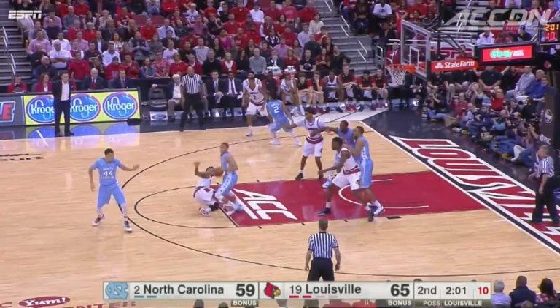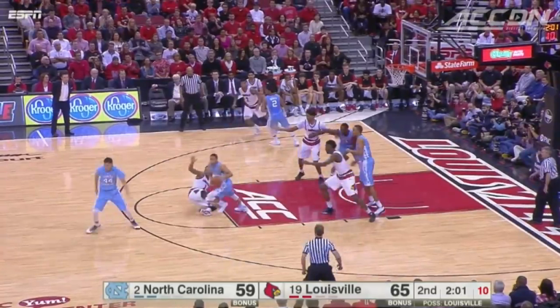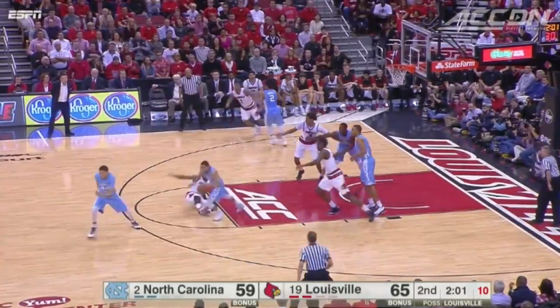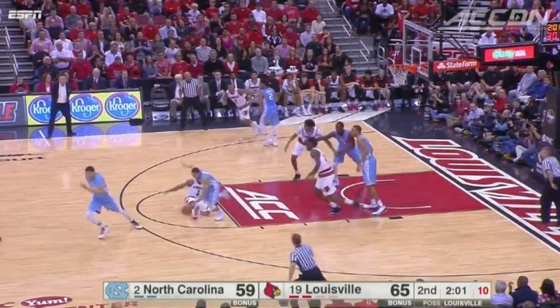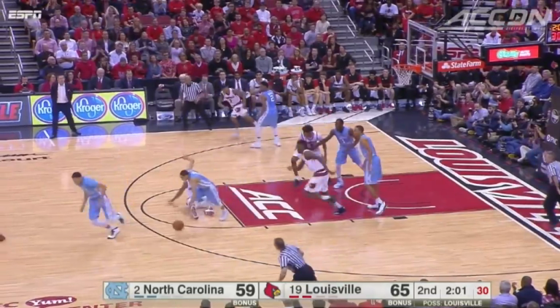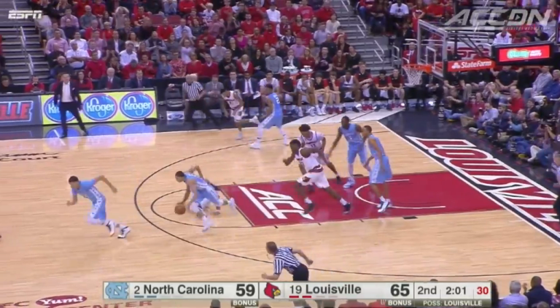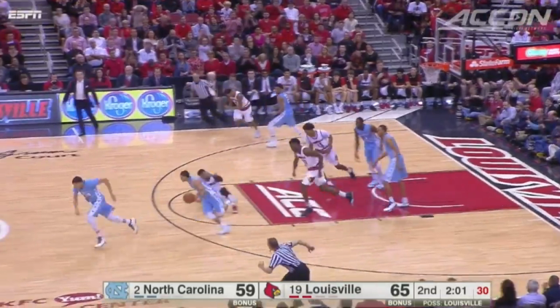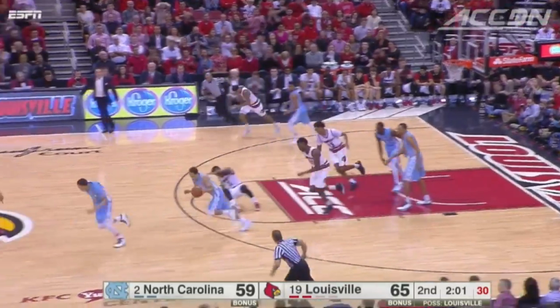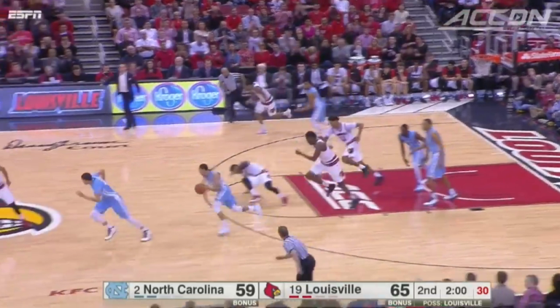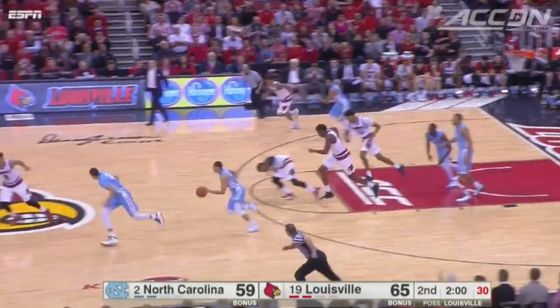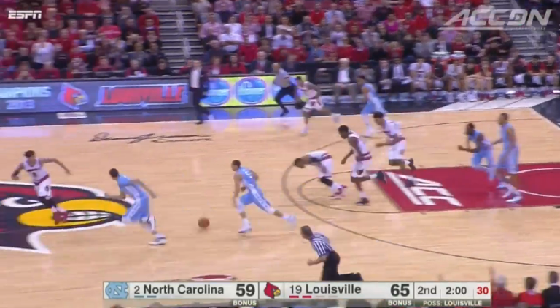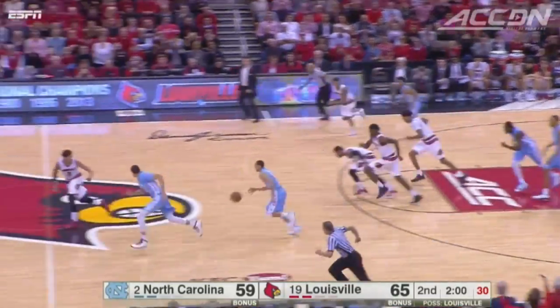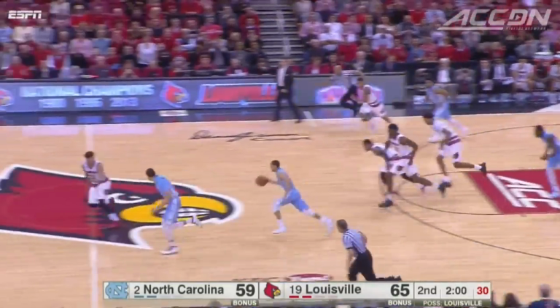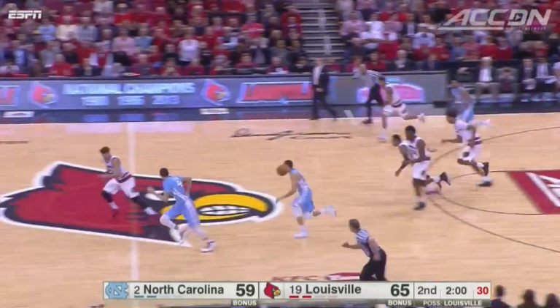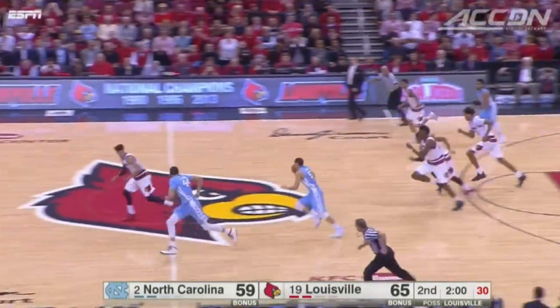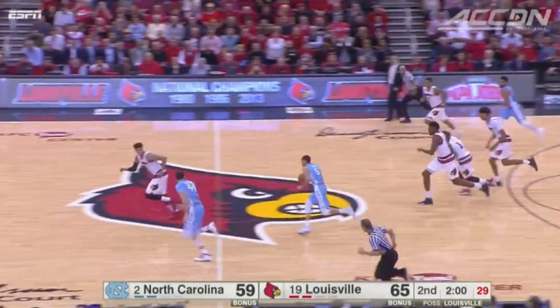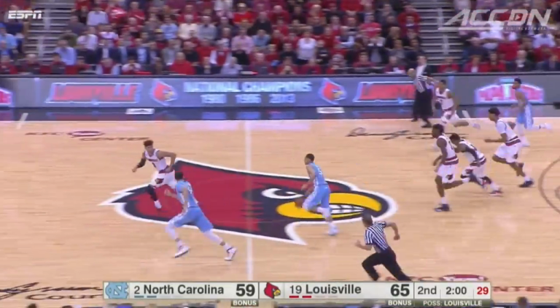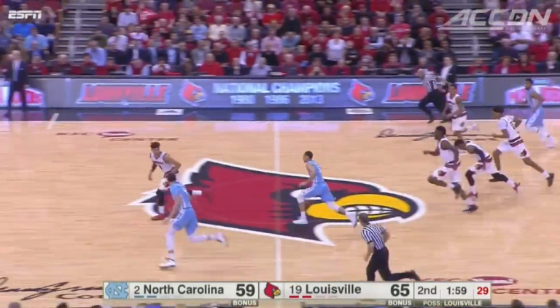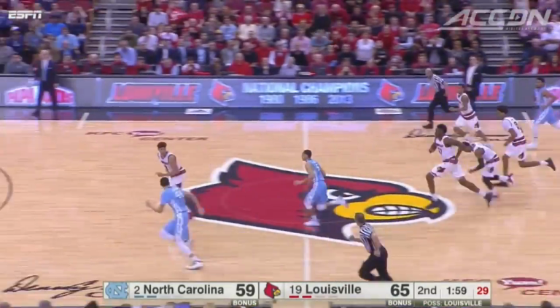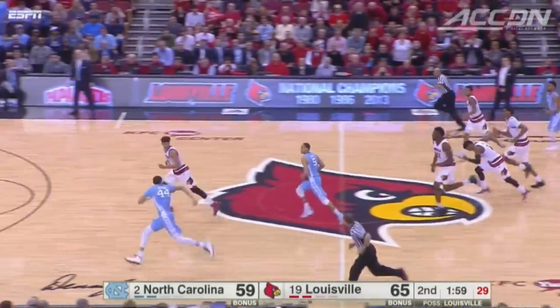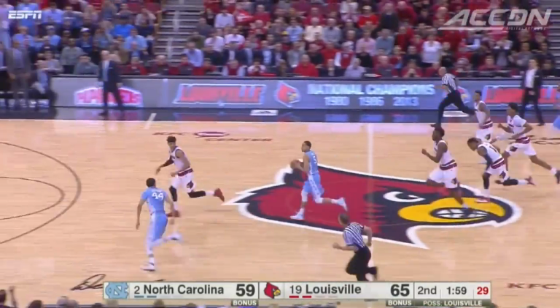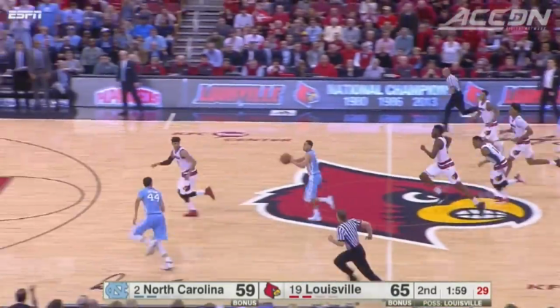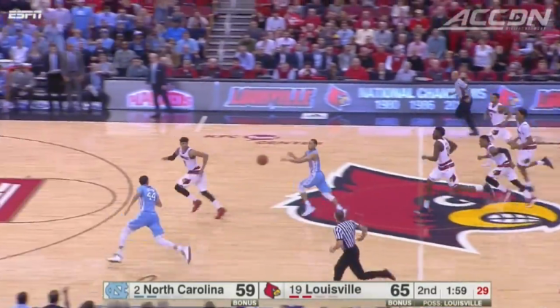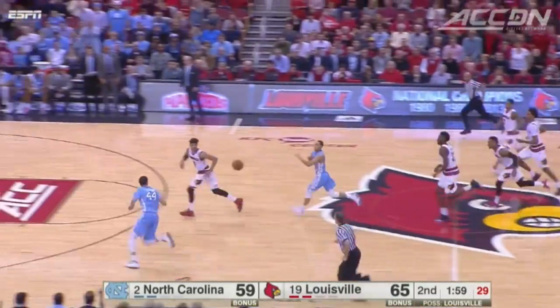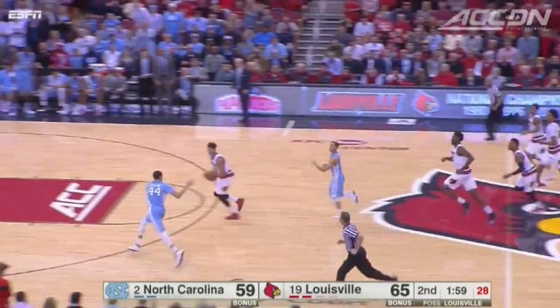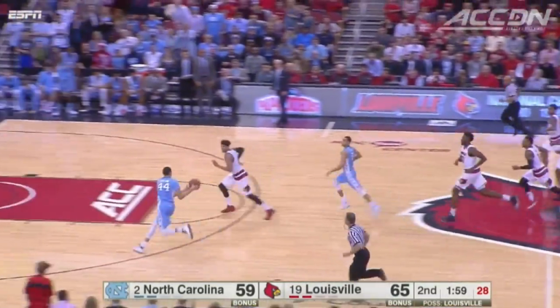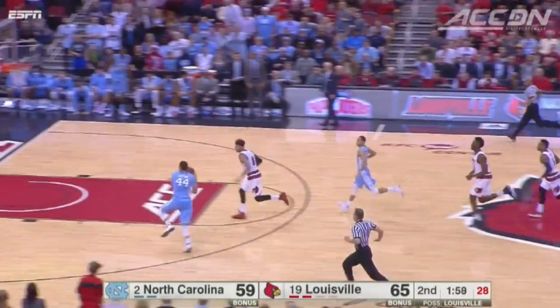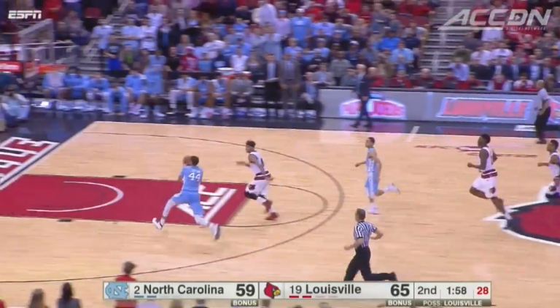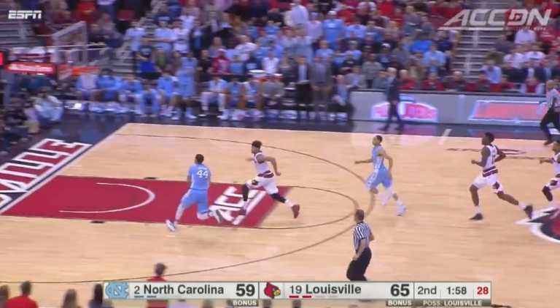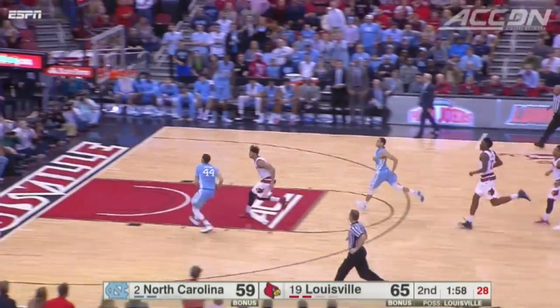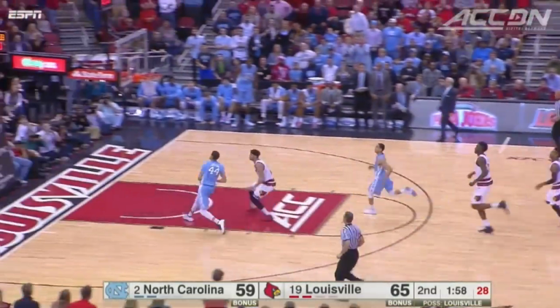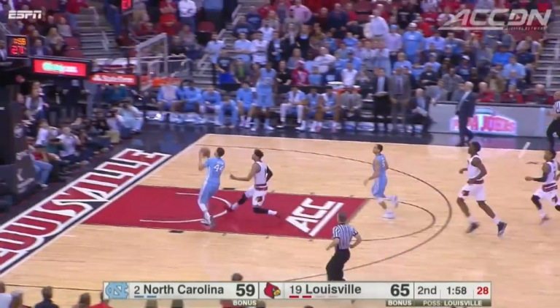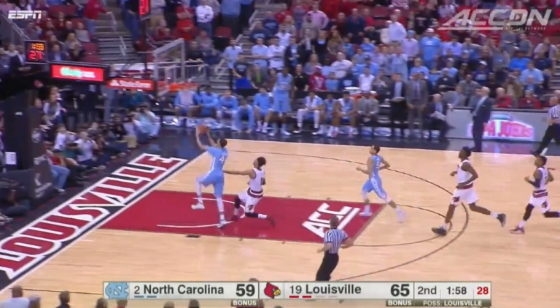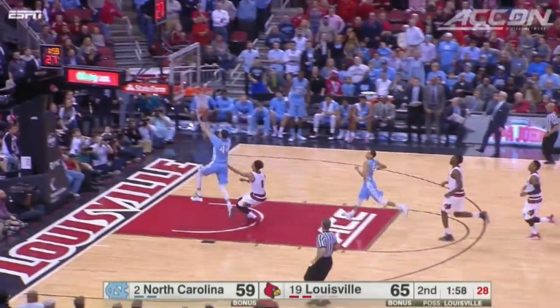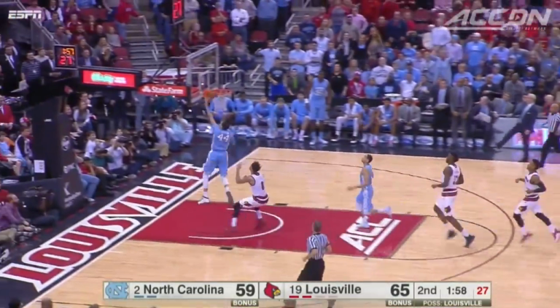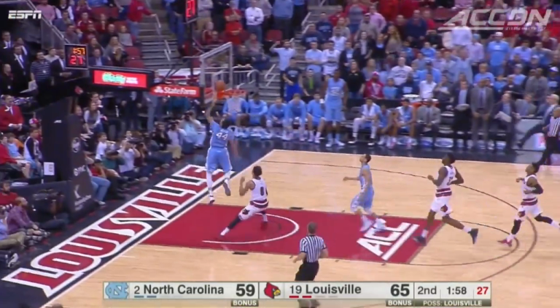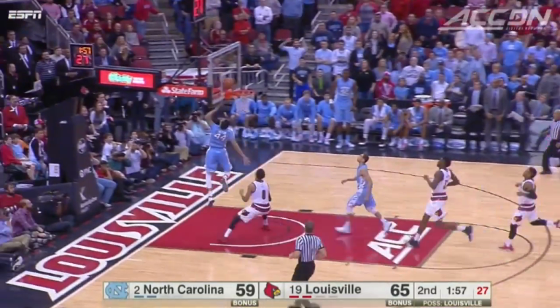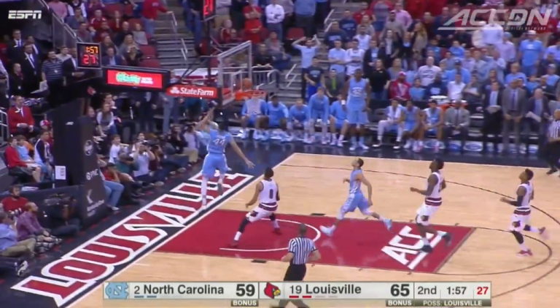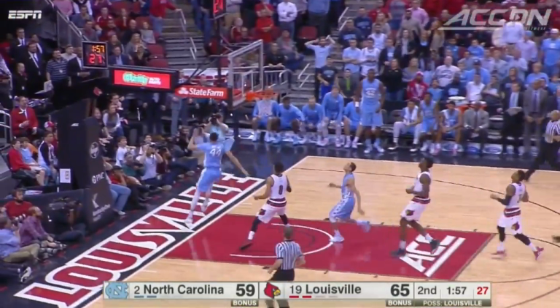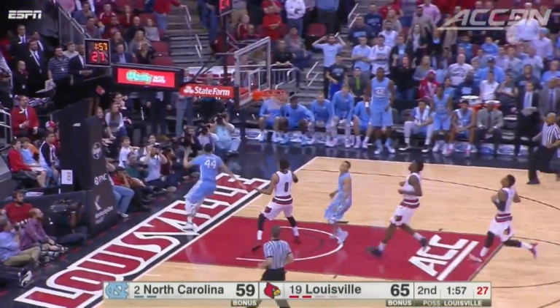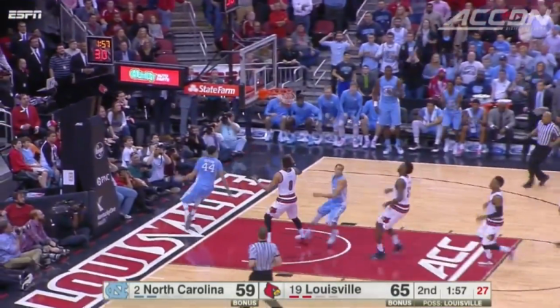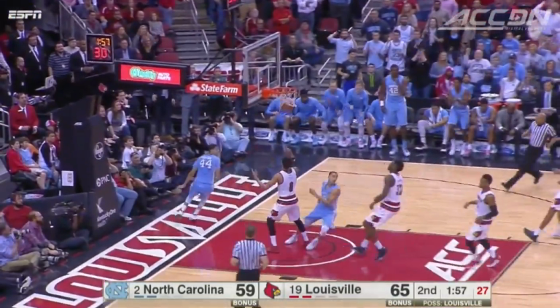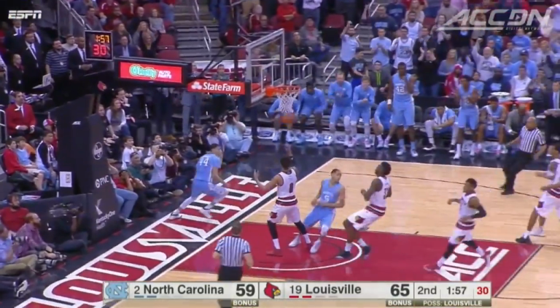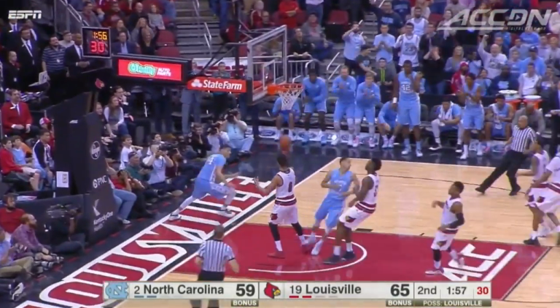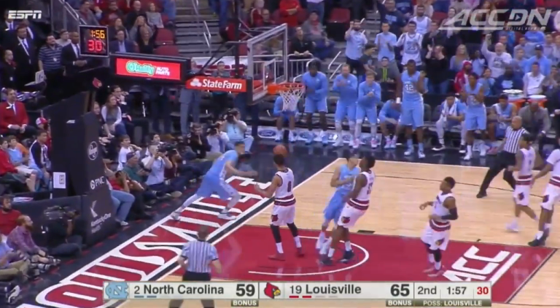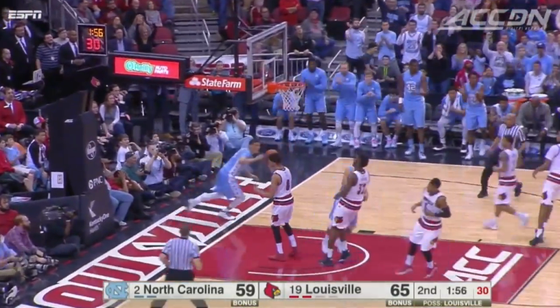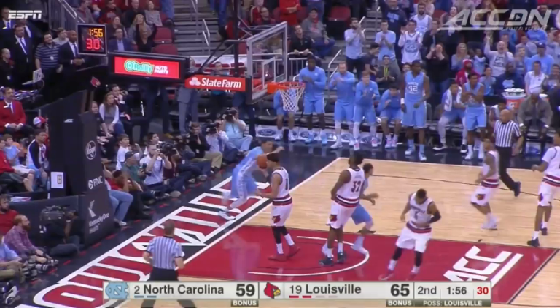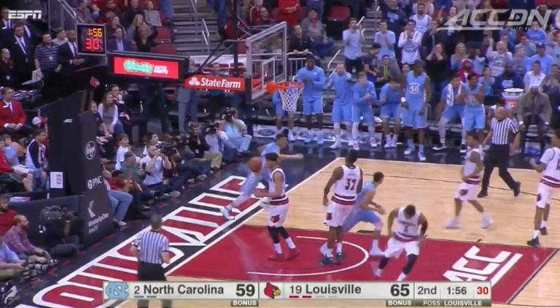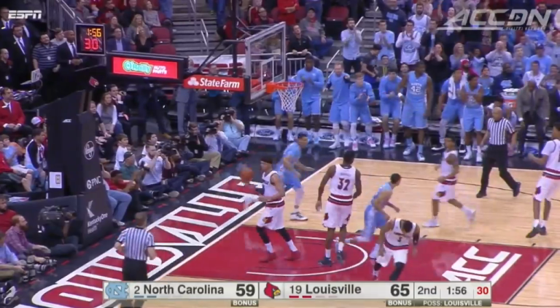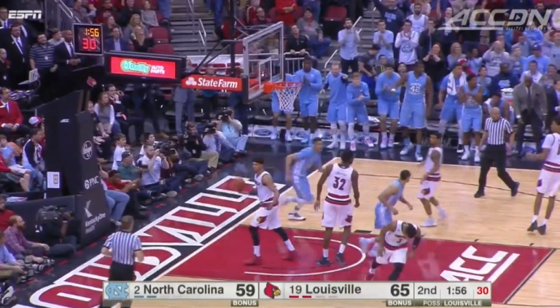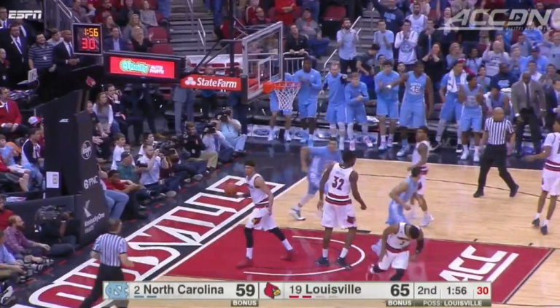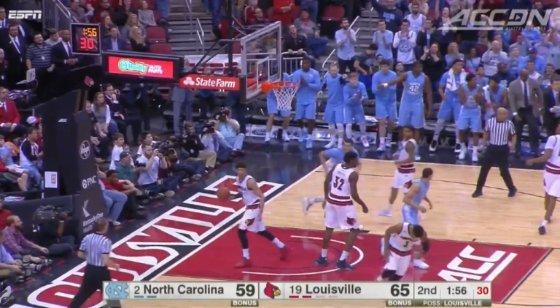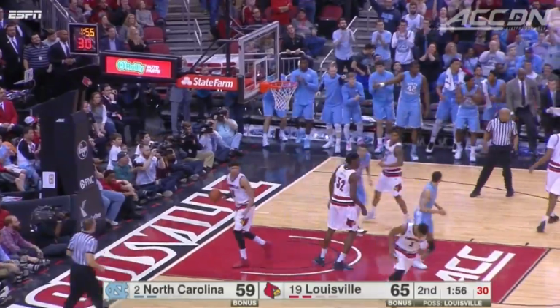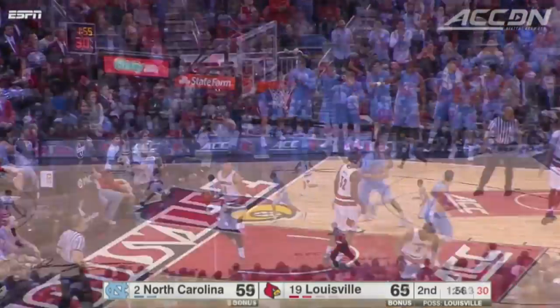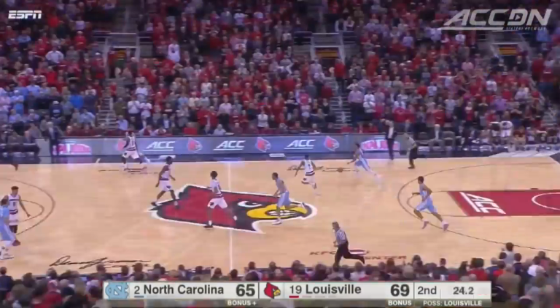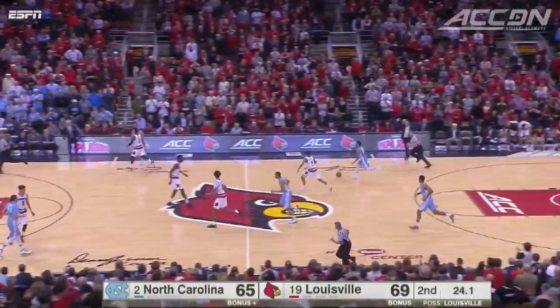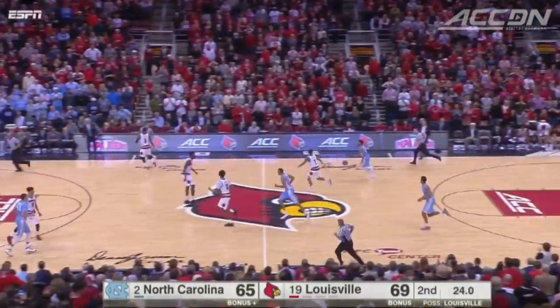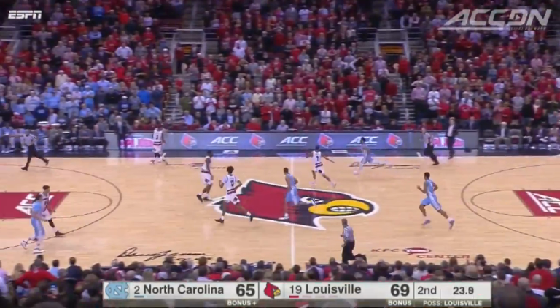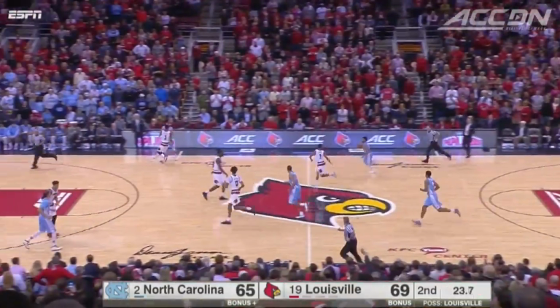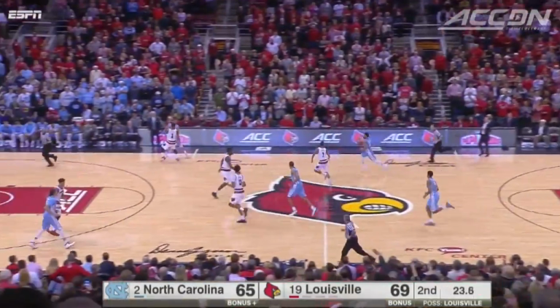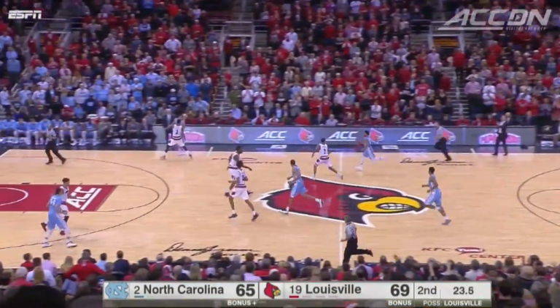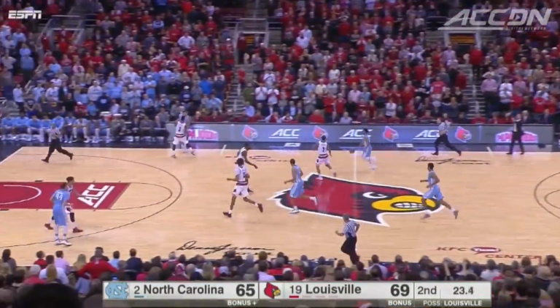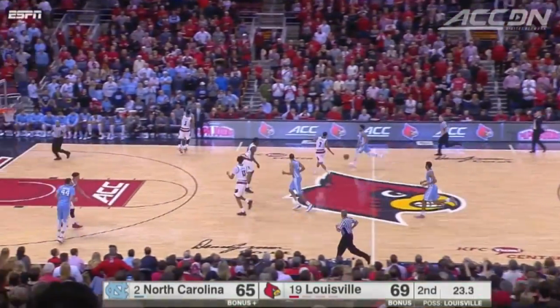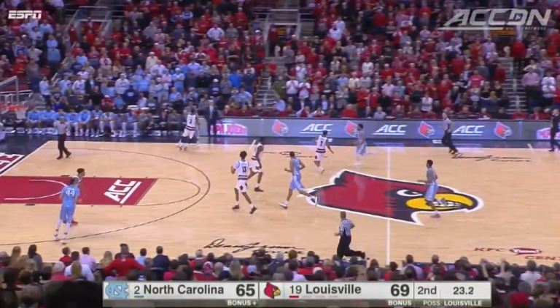Here come the Tar Heels. Page with the steal to Justin Jackson. He led the Tar Heels with 16 points. It's a four-point game.